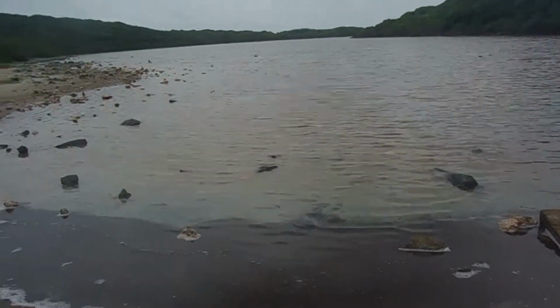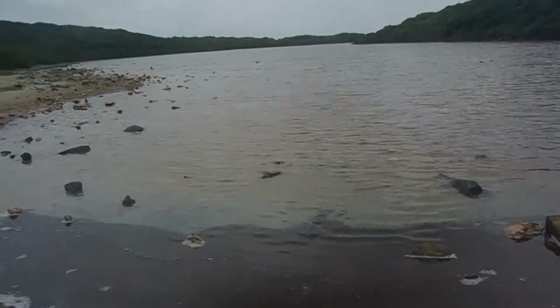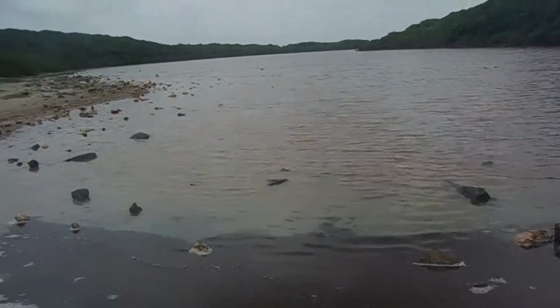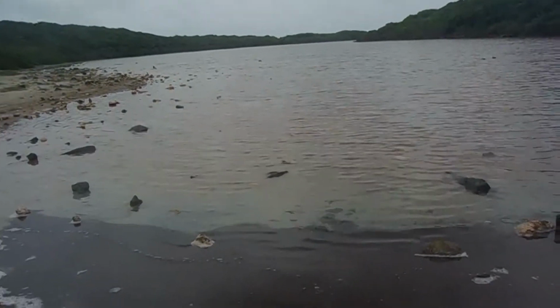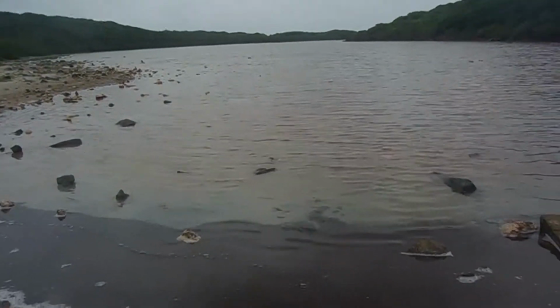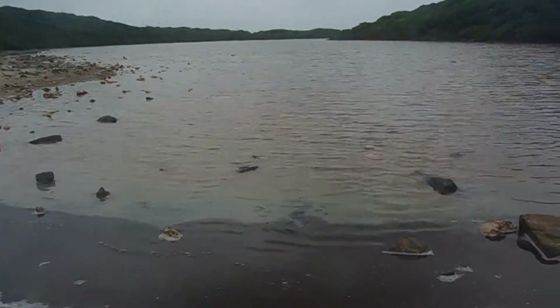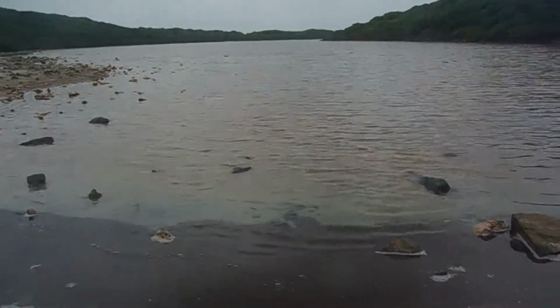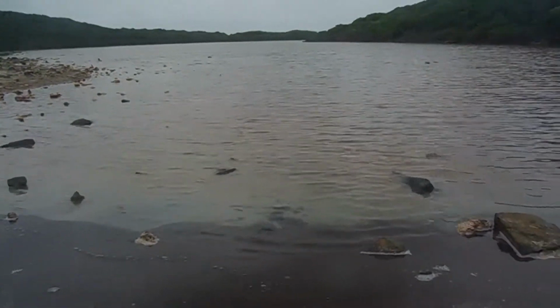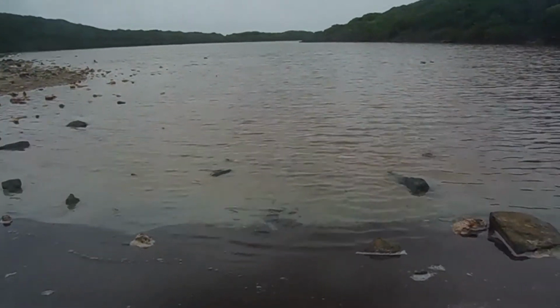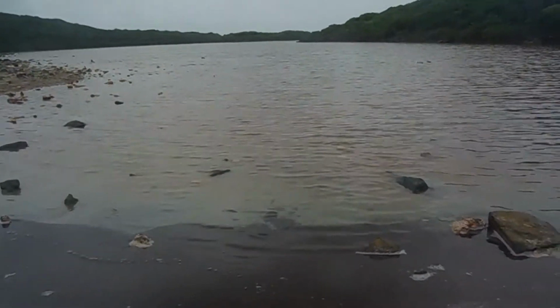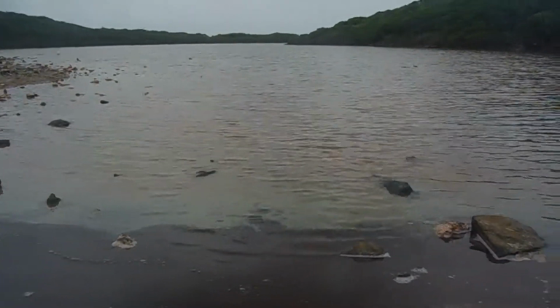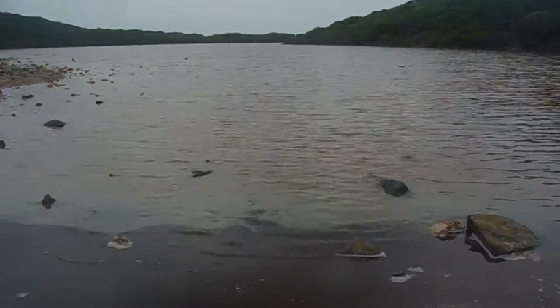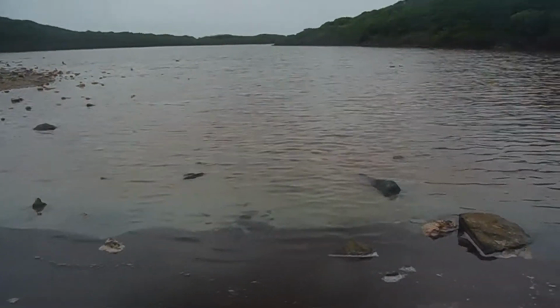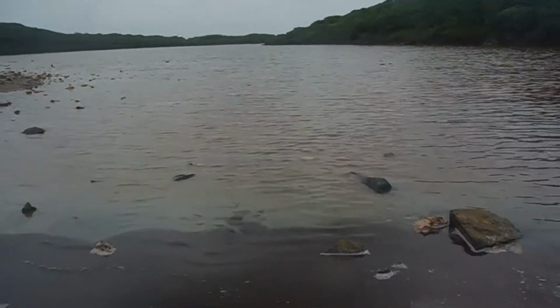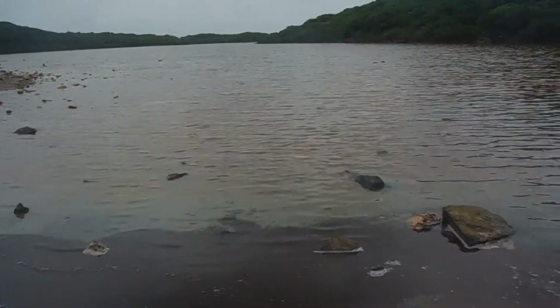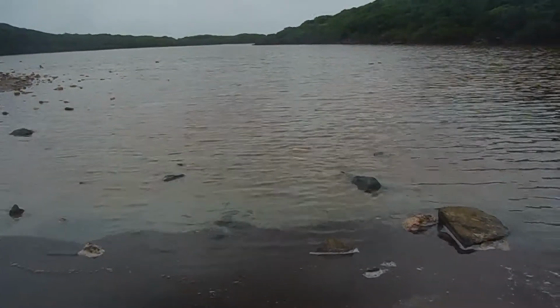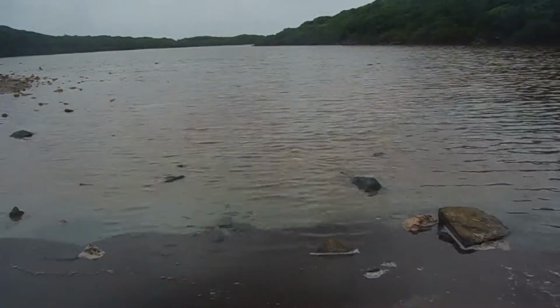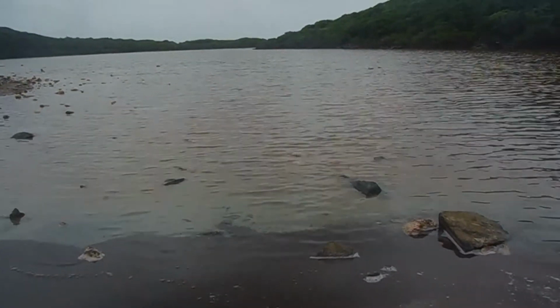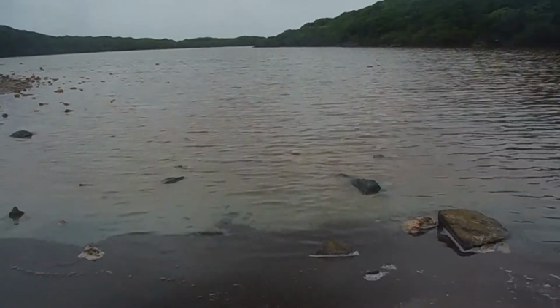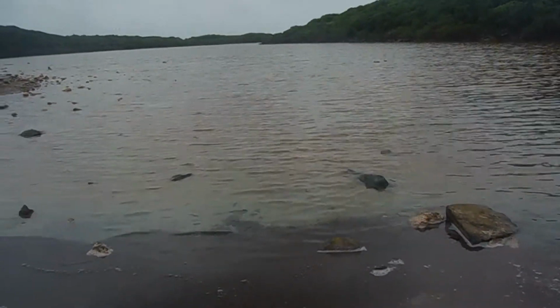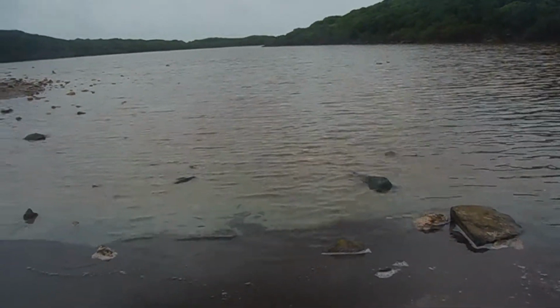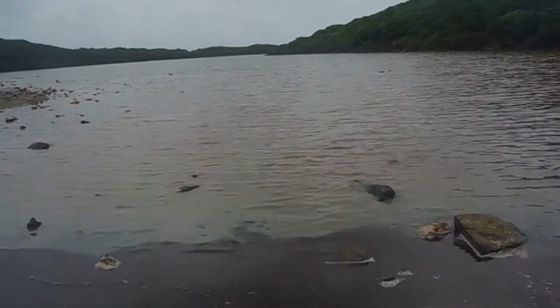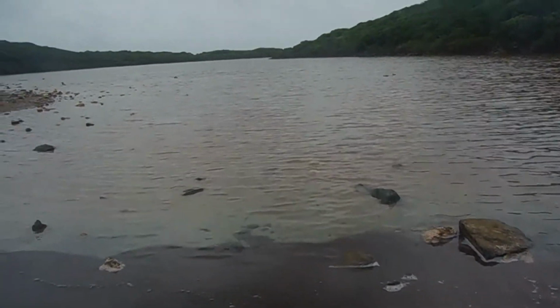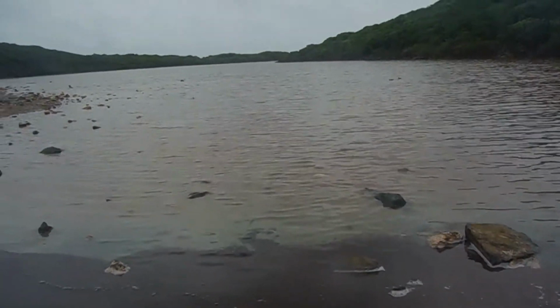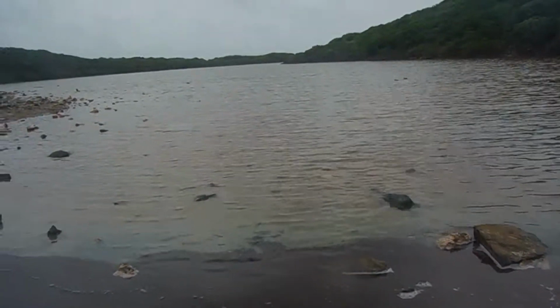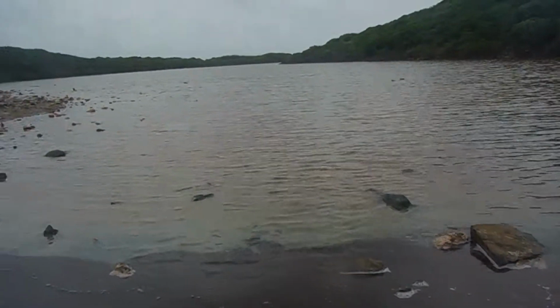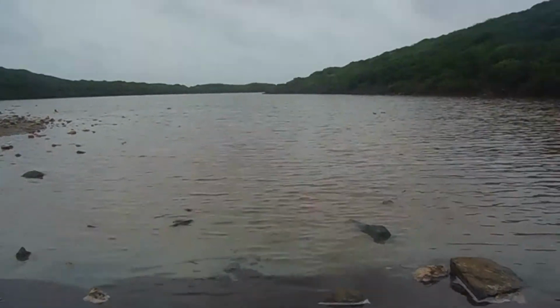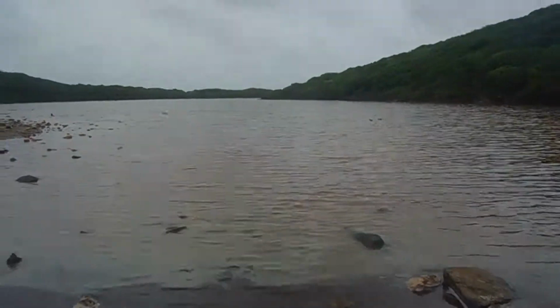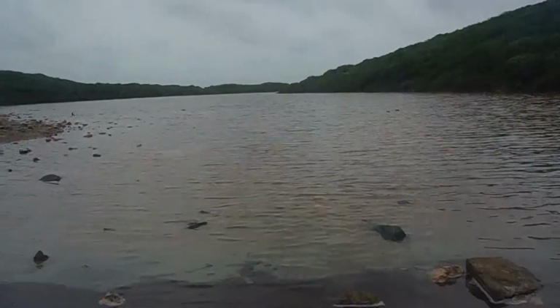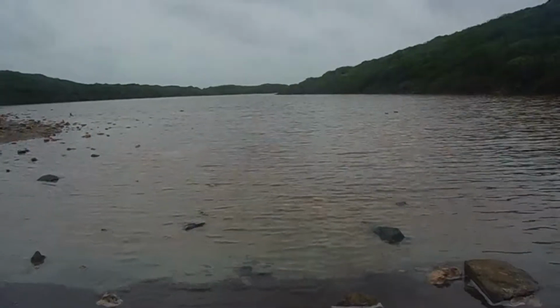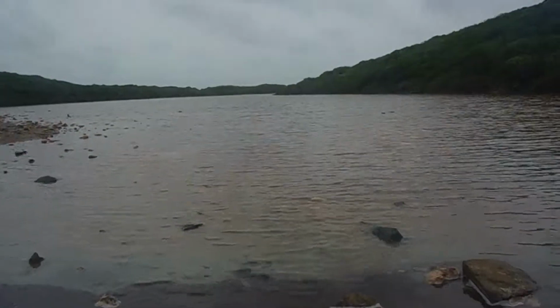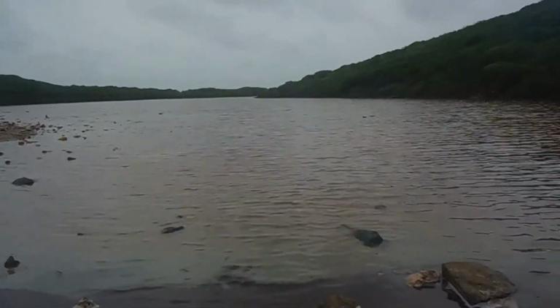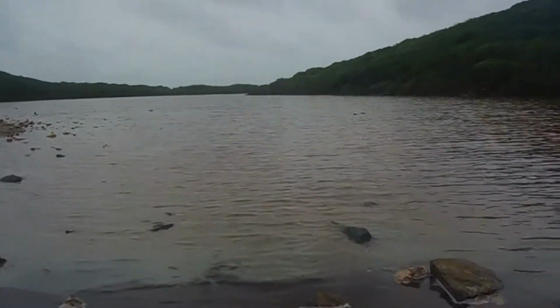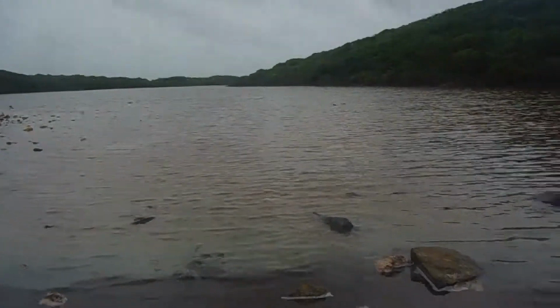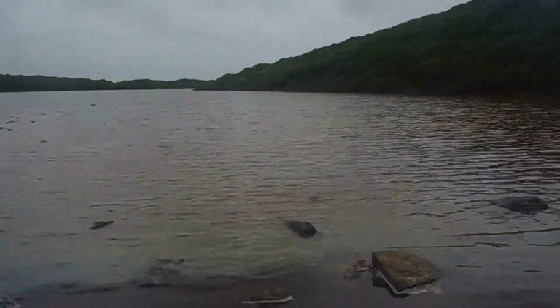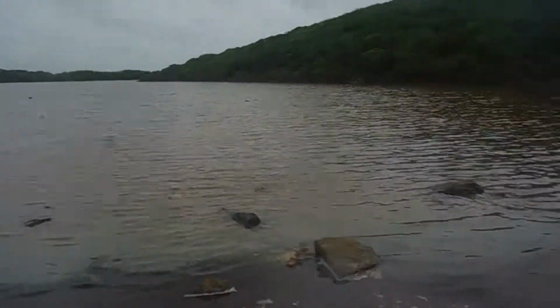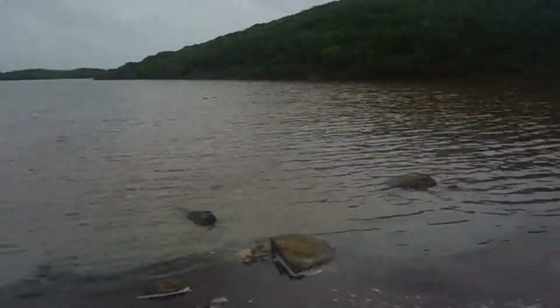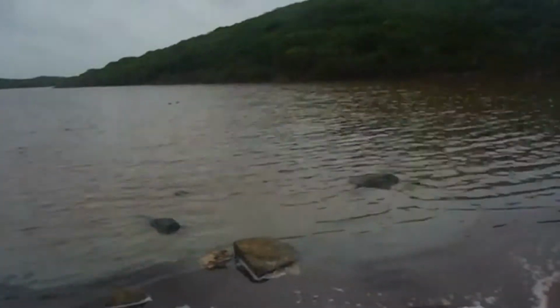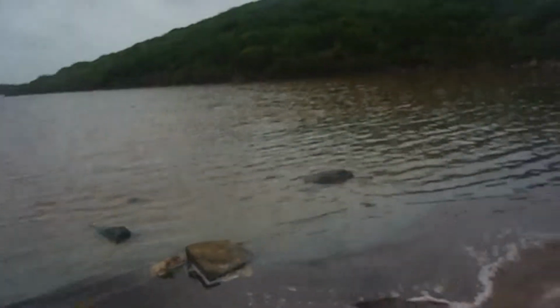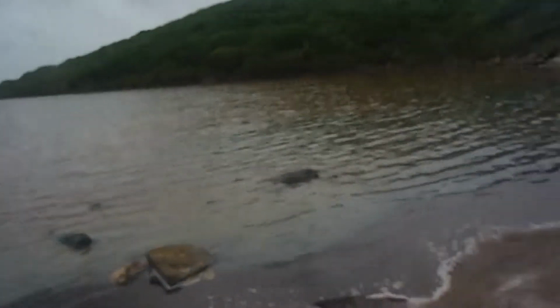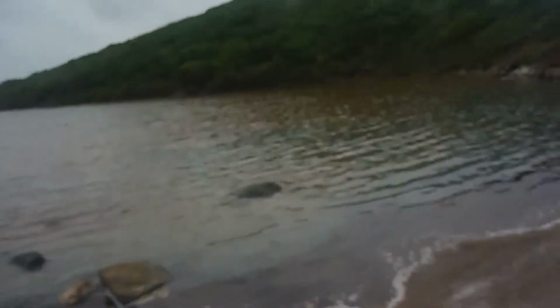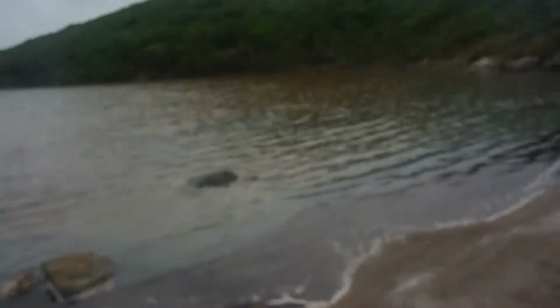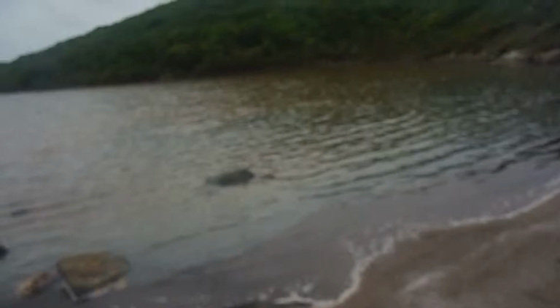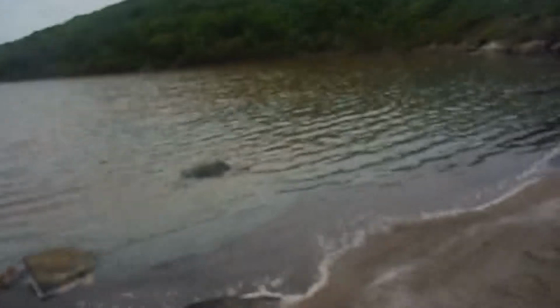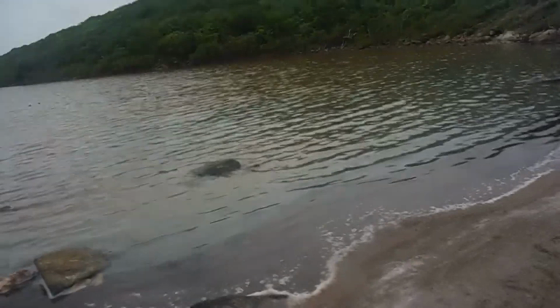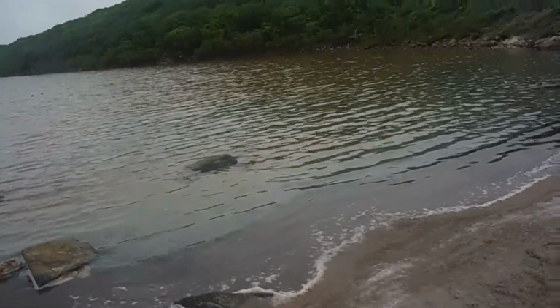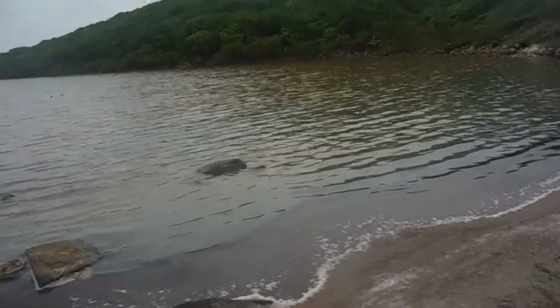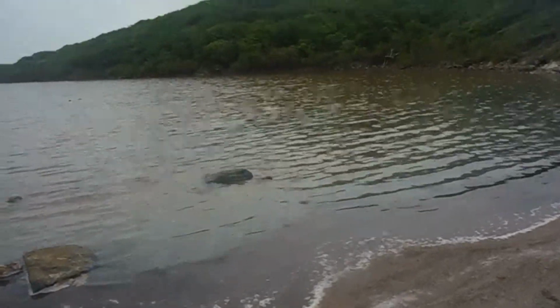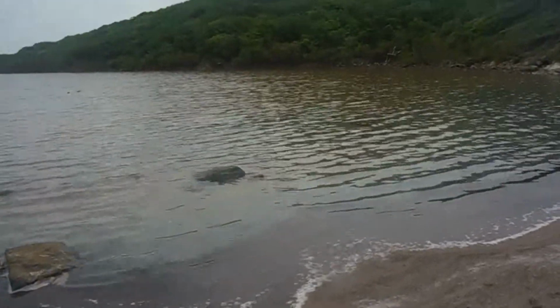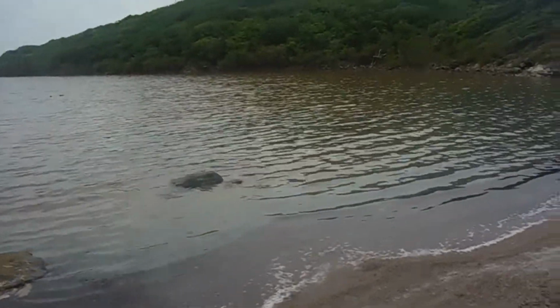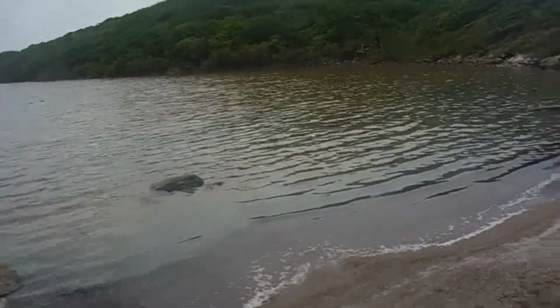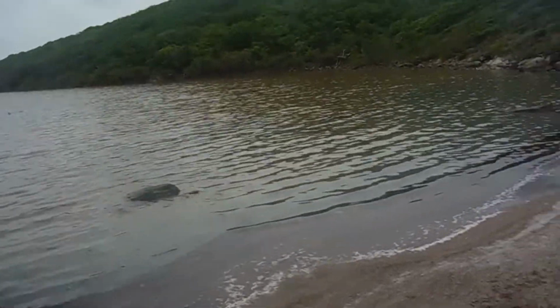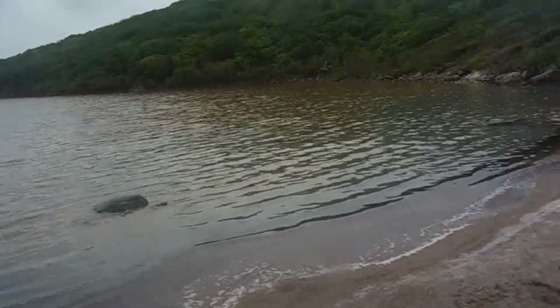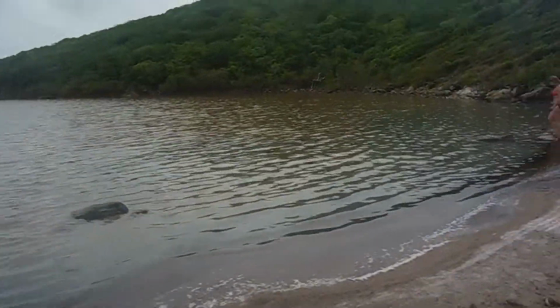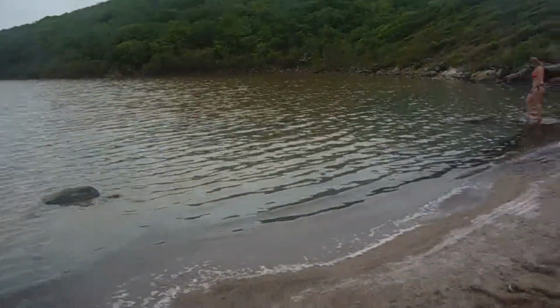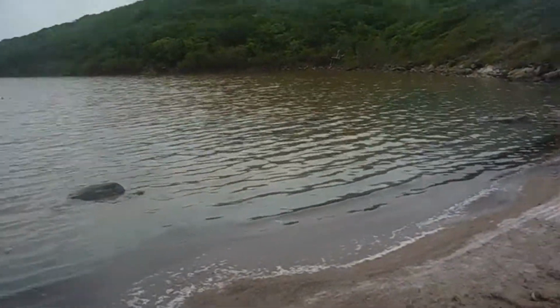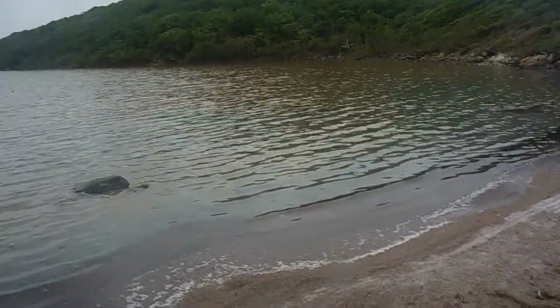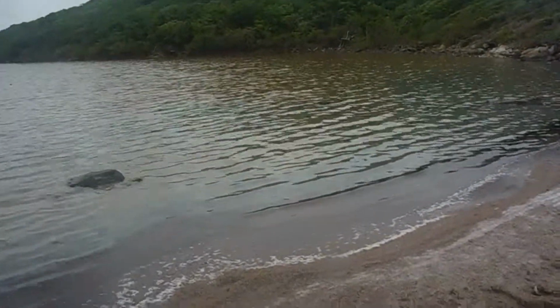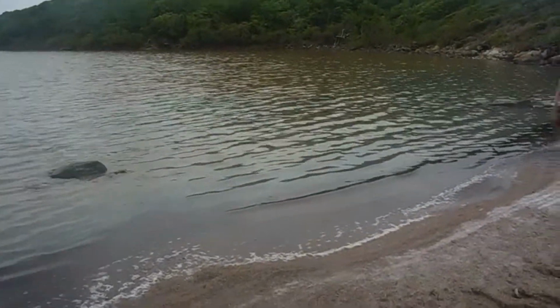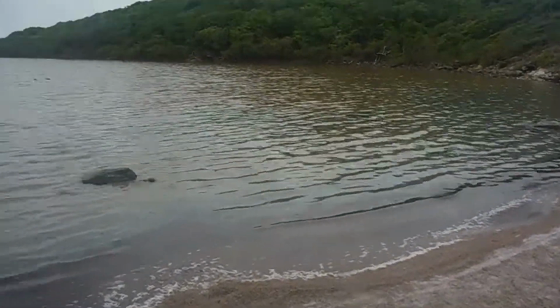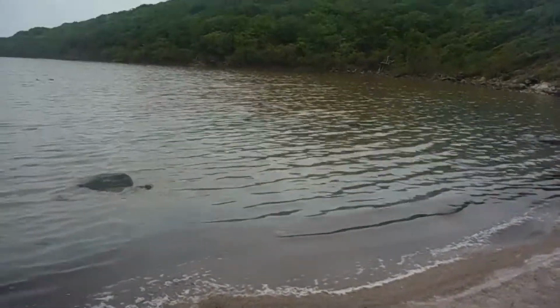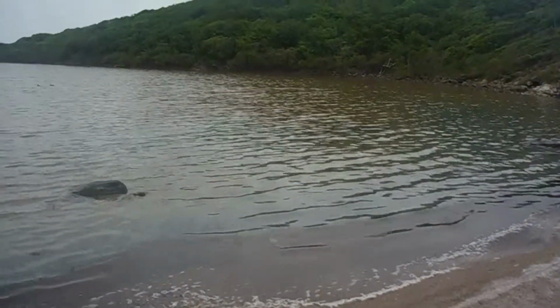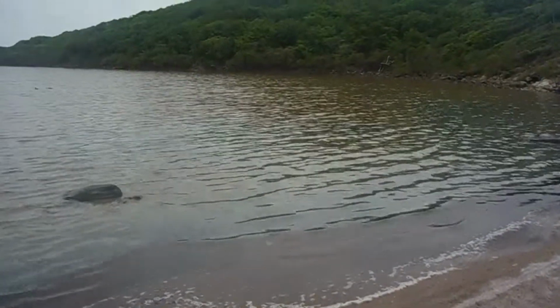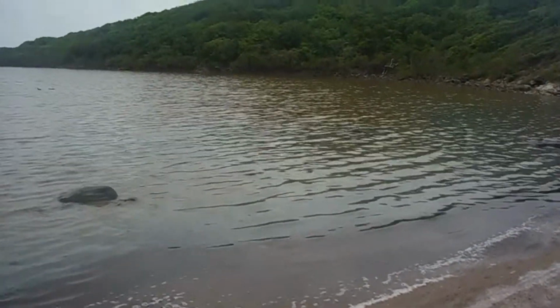The water is actually quite clear but it has like a reddish hue to it. I wouldn't go in there.